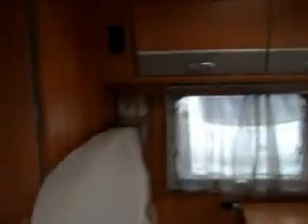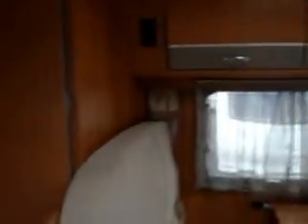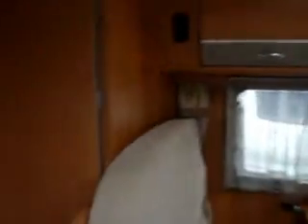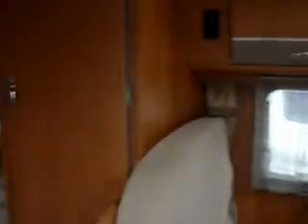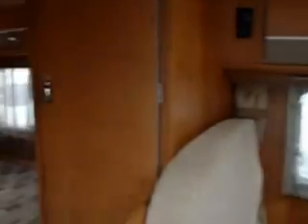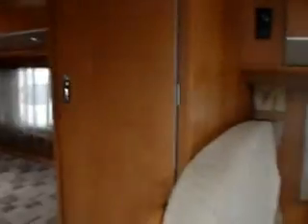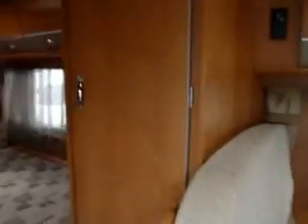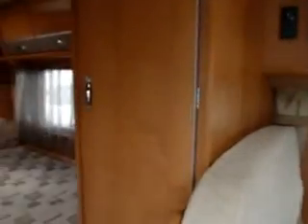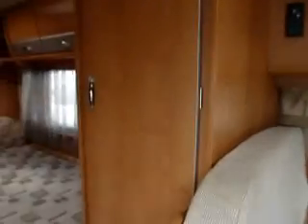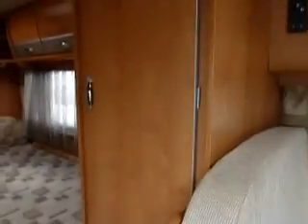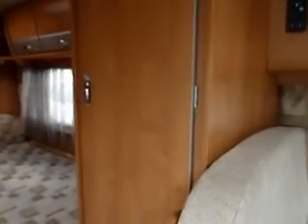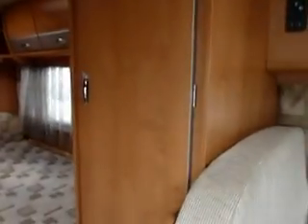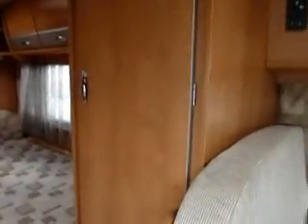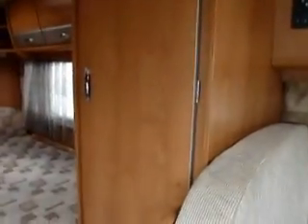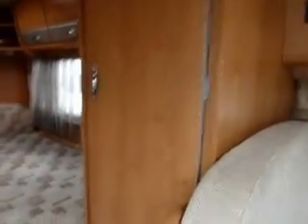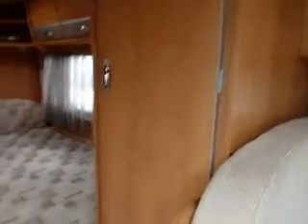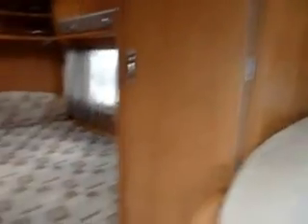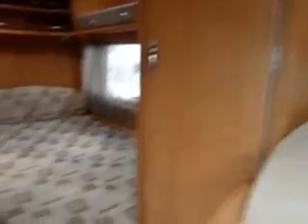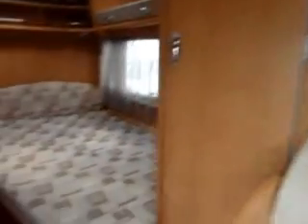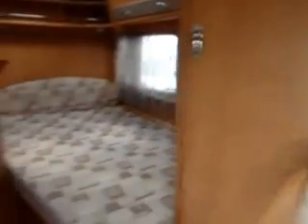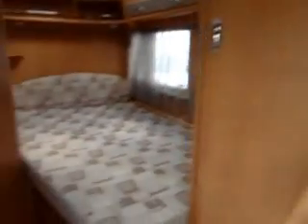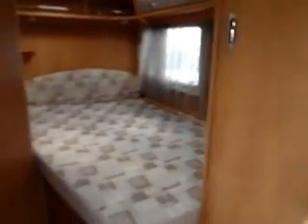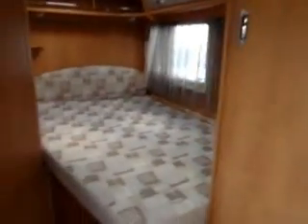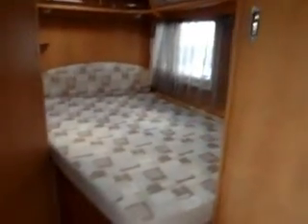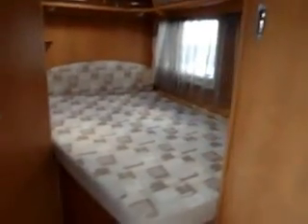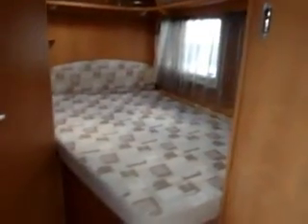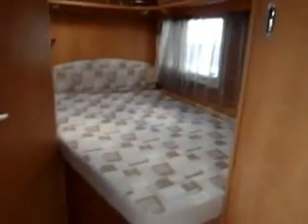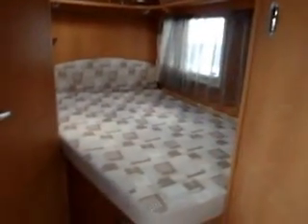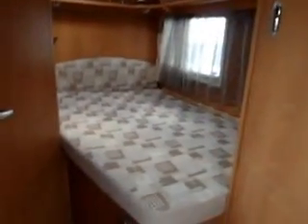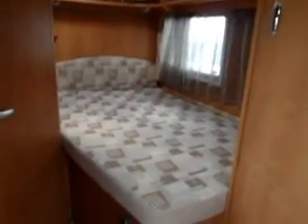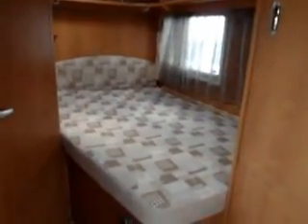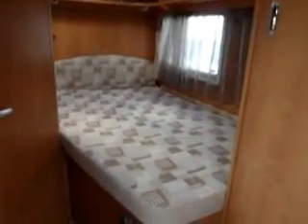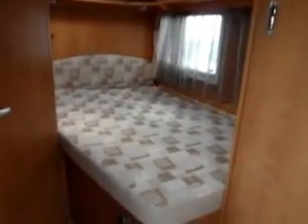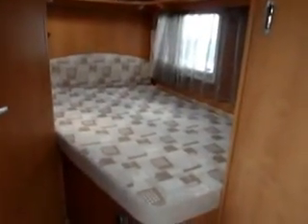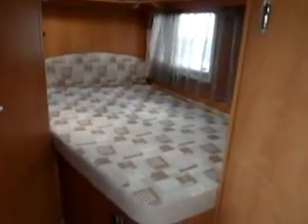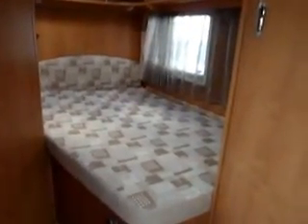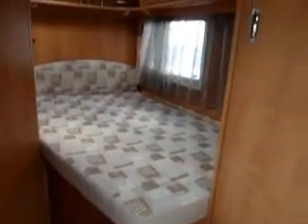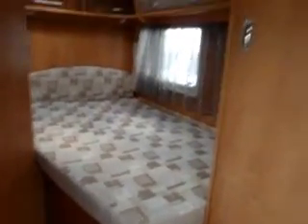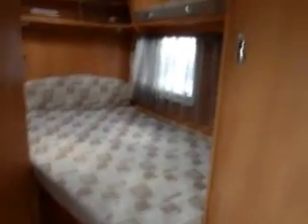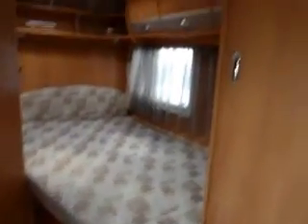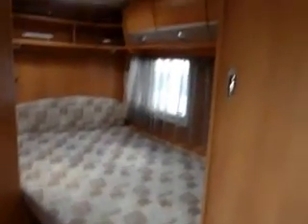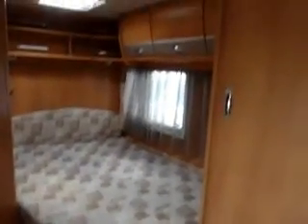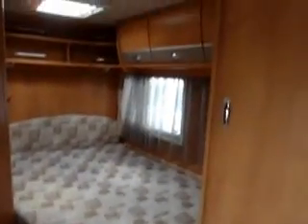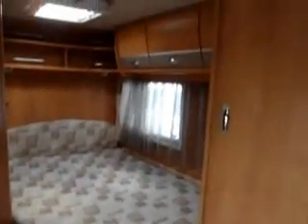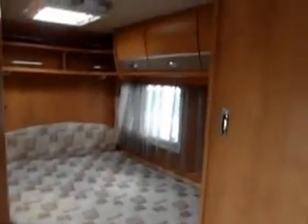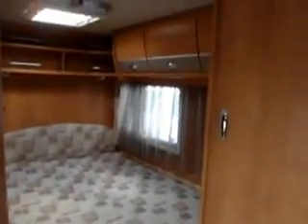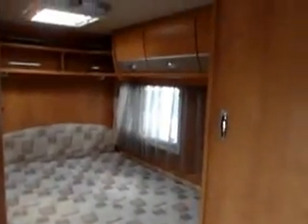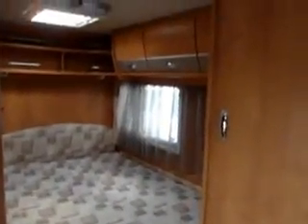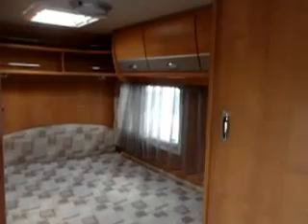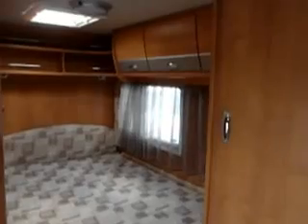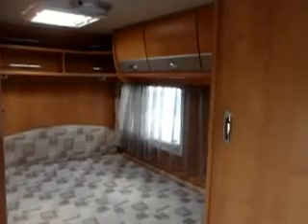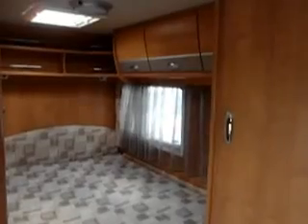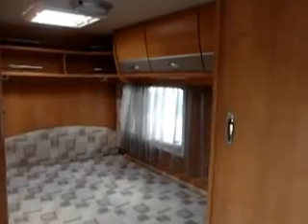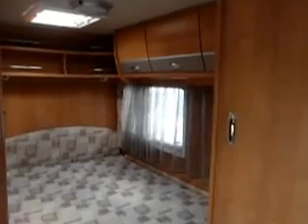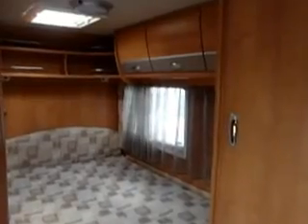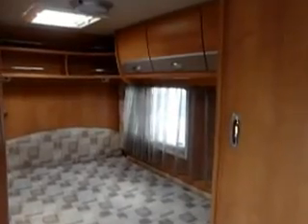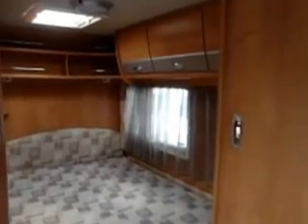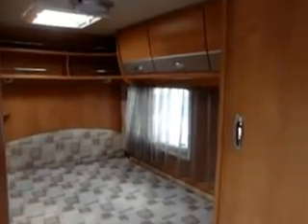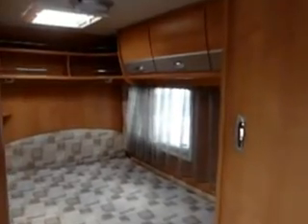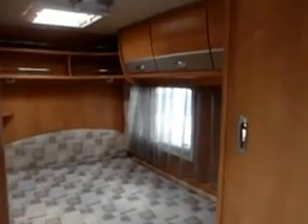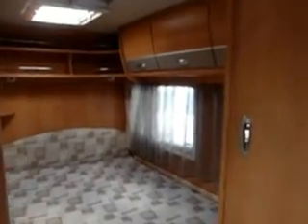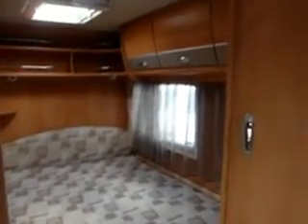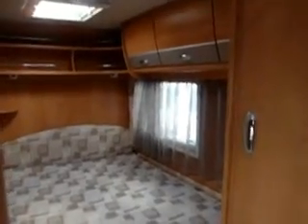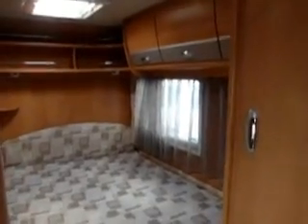There is a large wardrobe and then the fixed bed at the rear, with plenty of overhead locker storage.